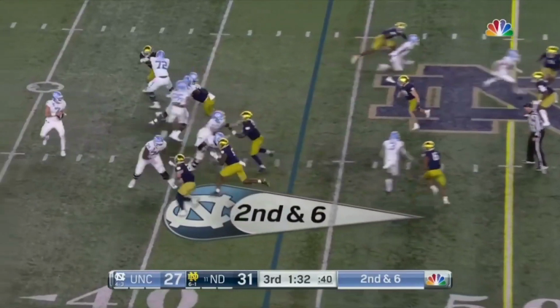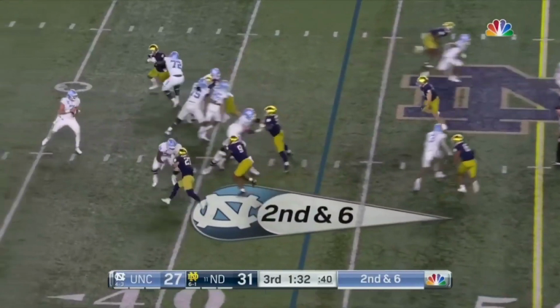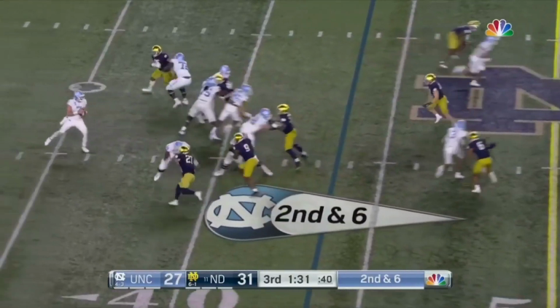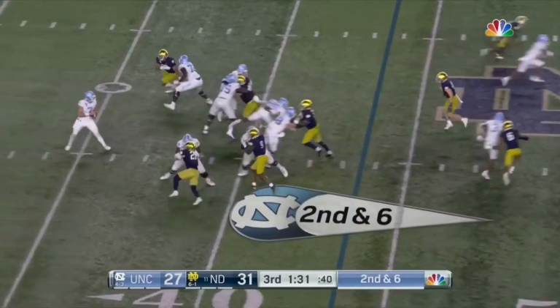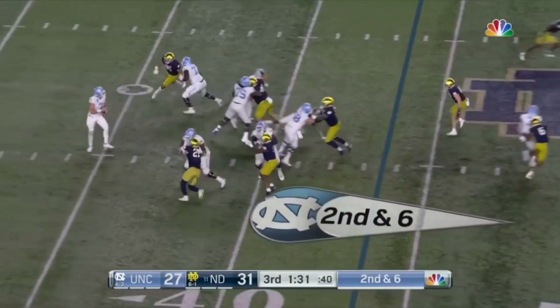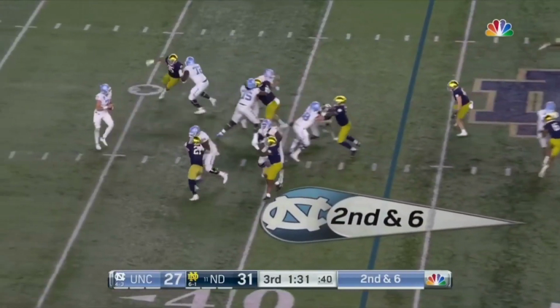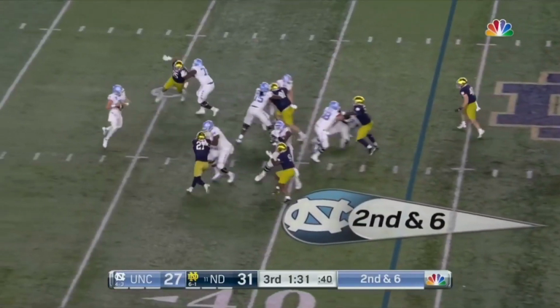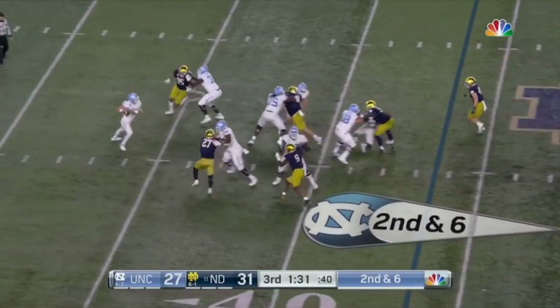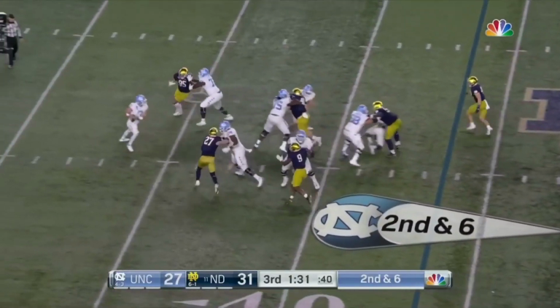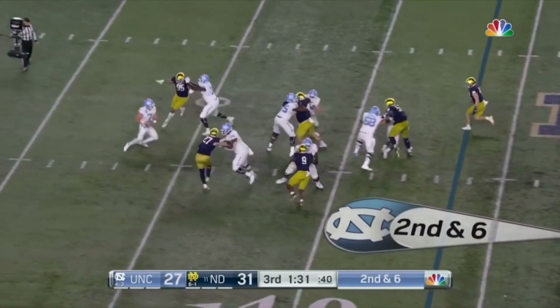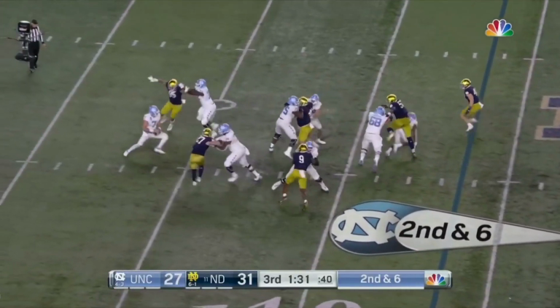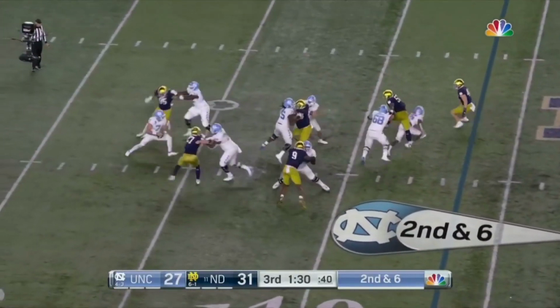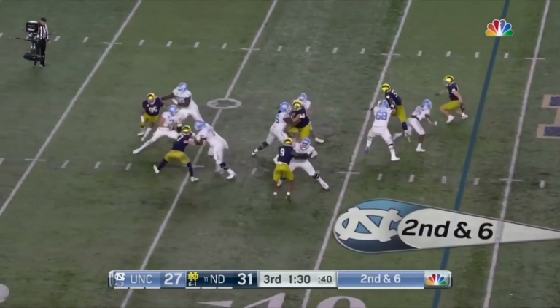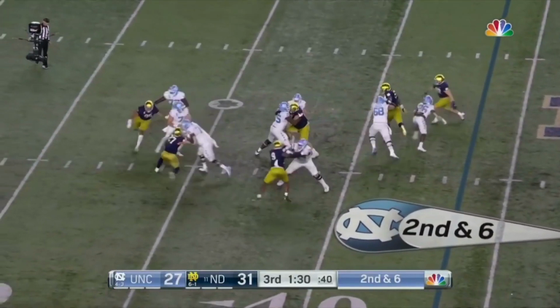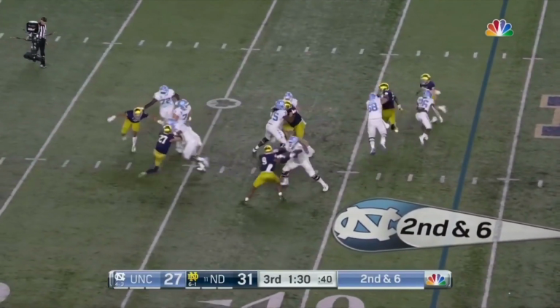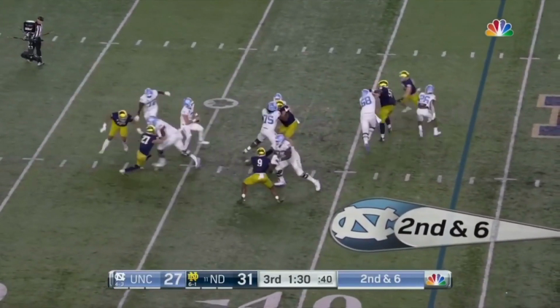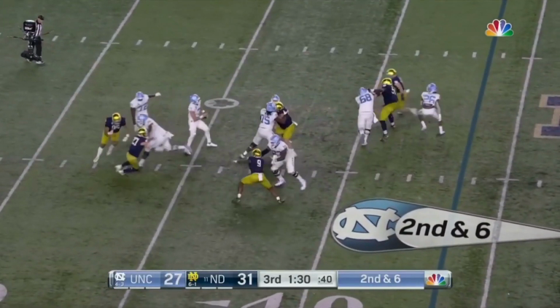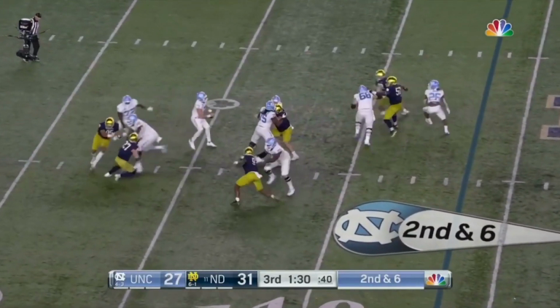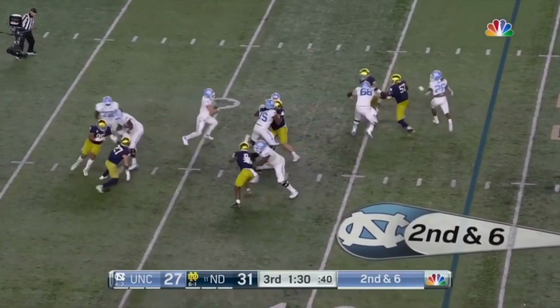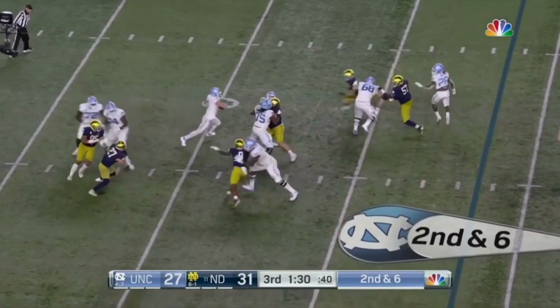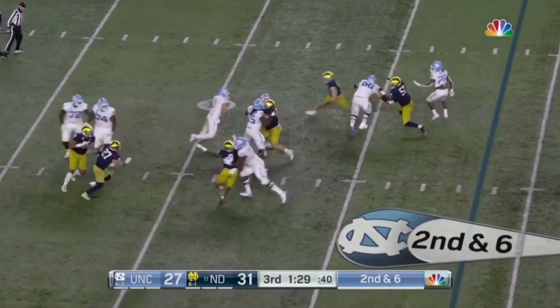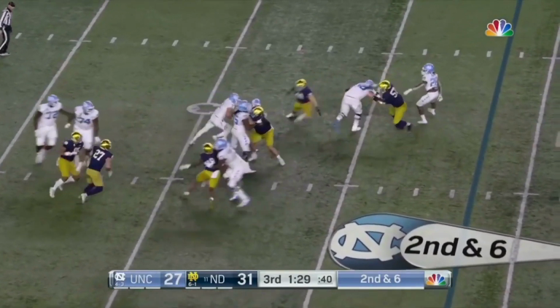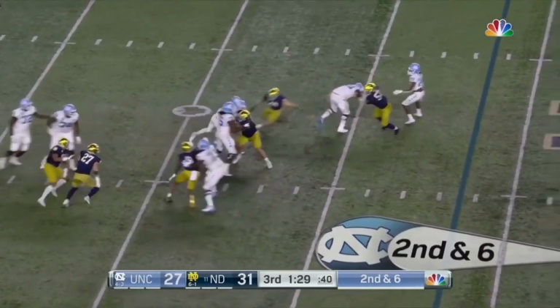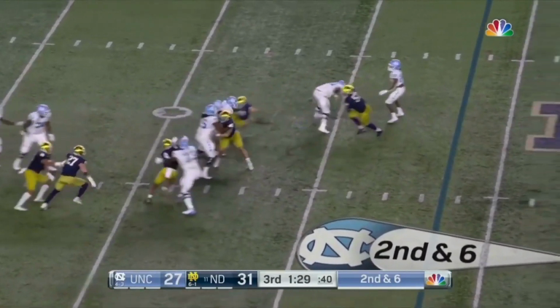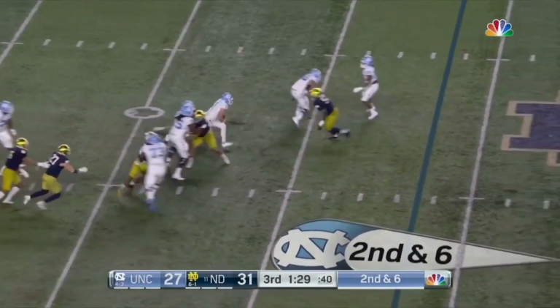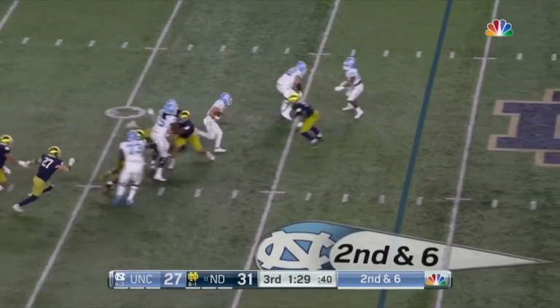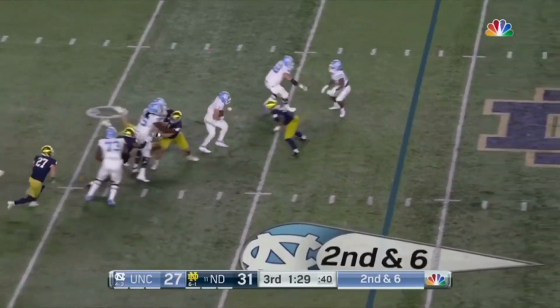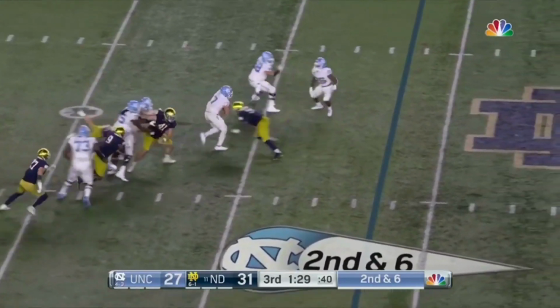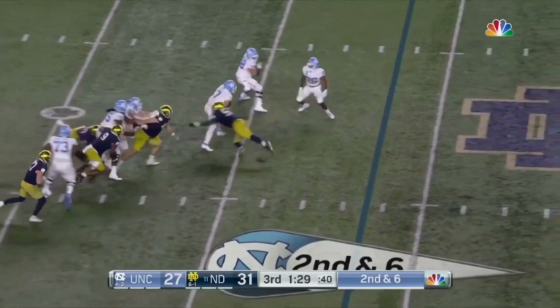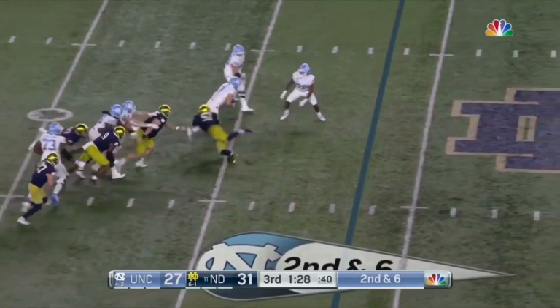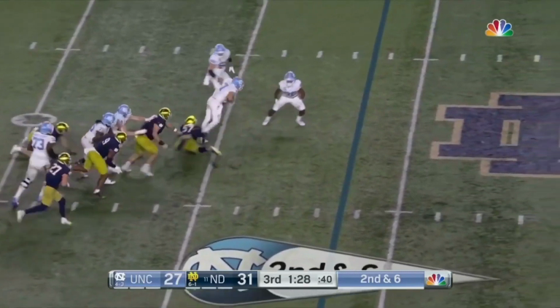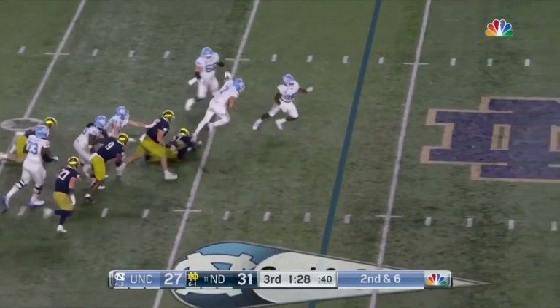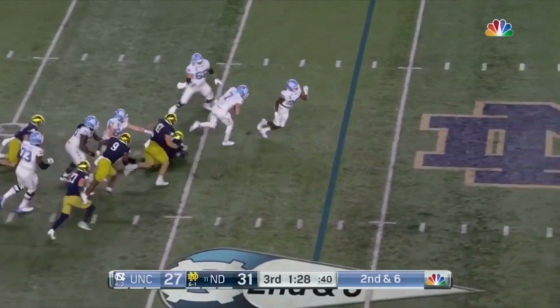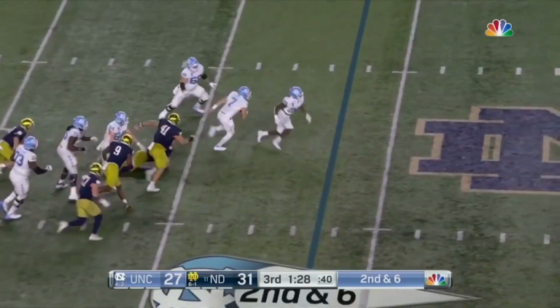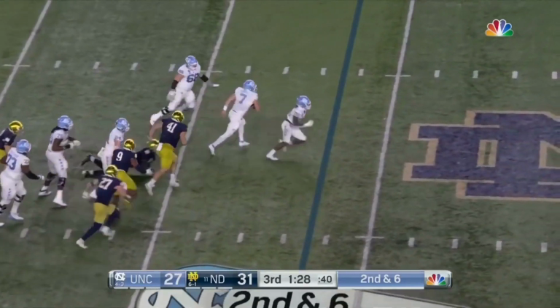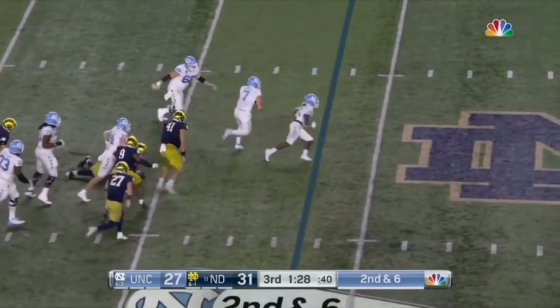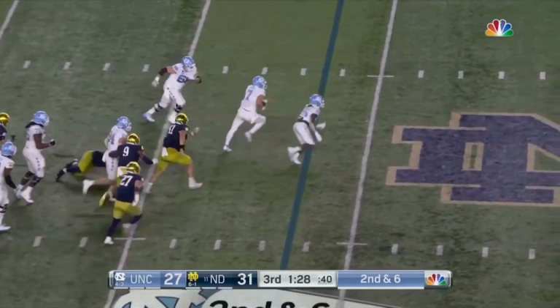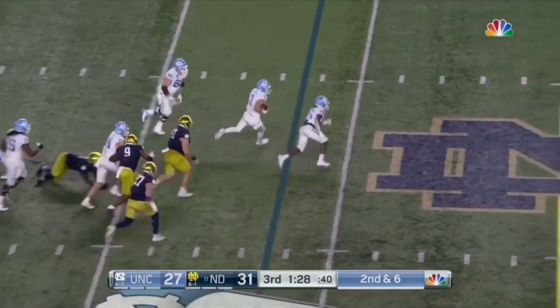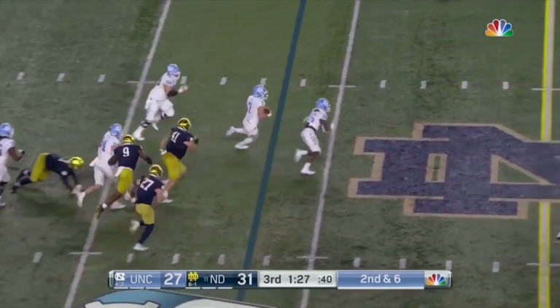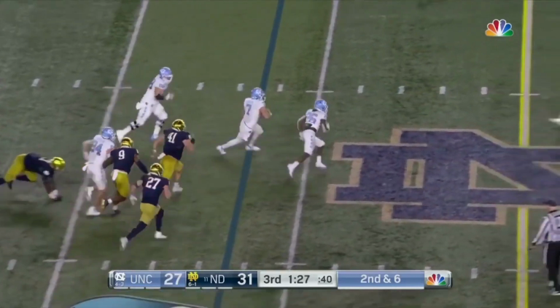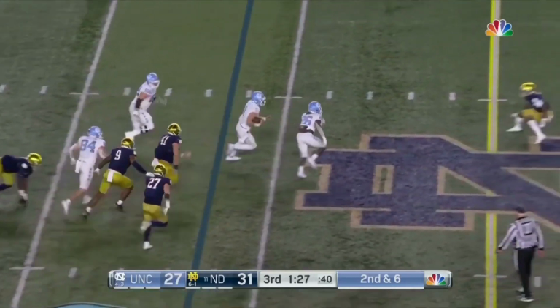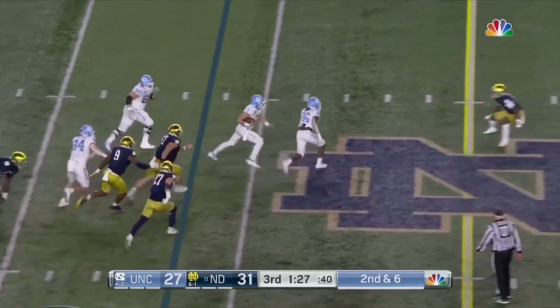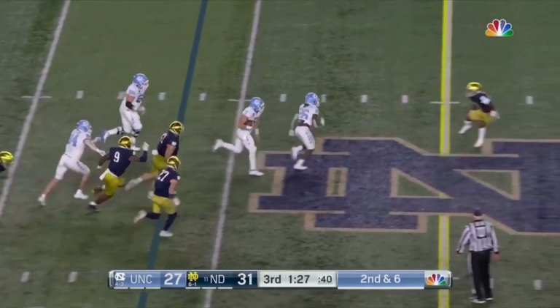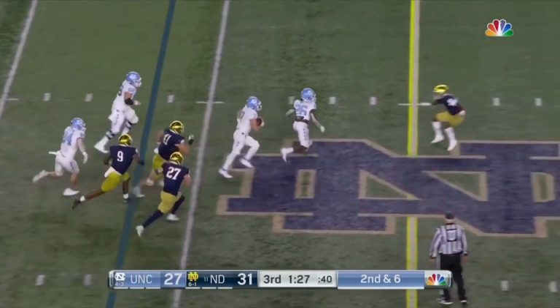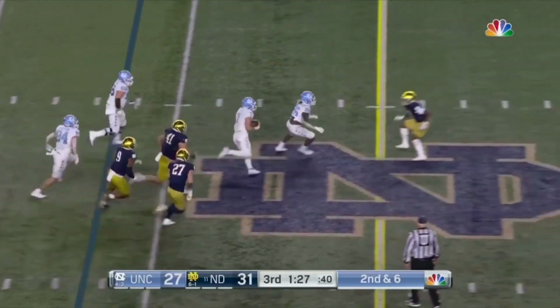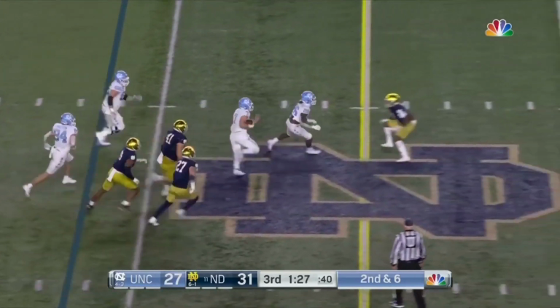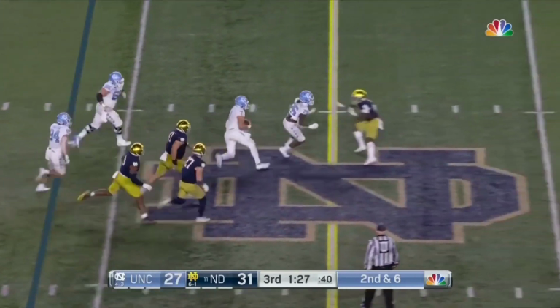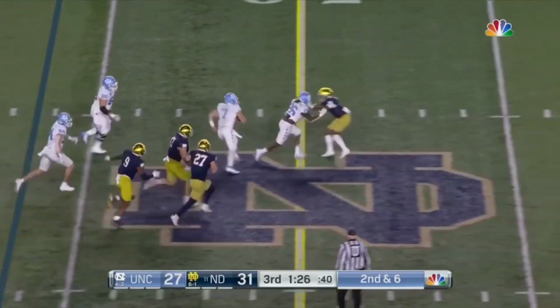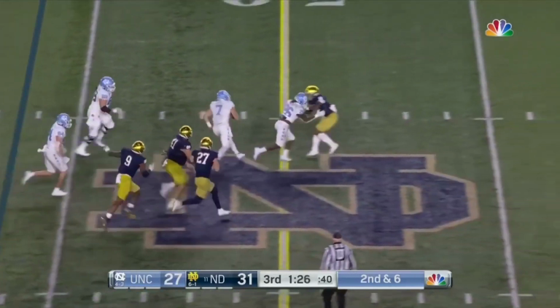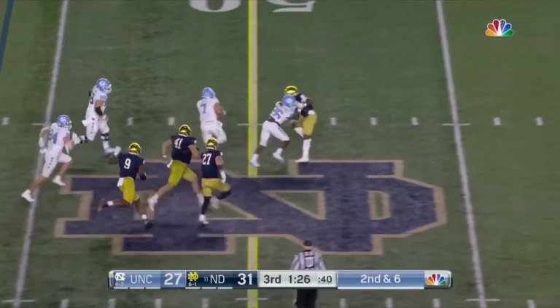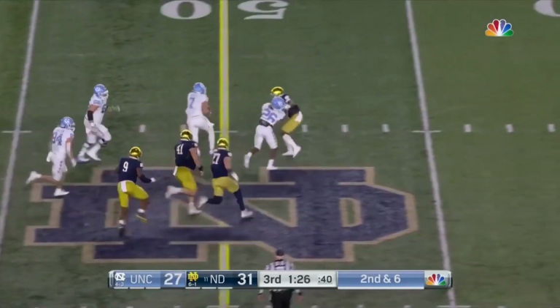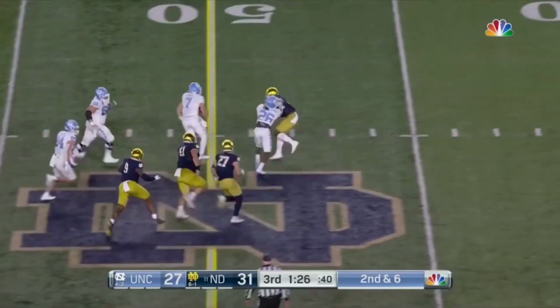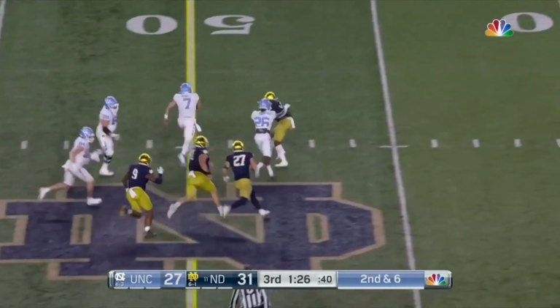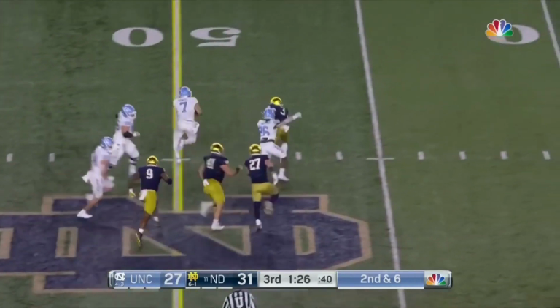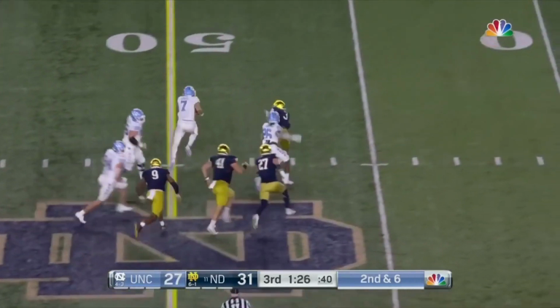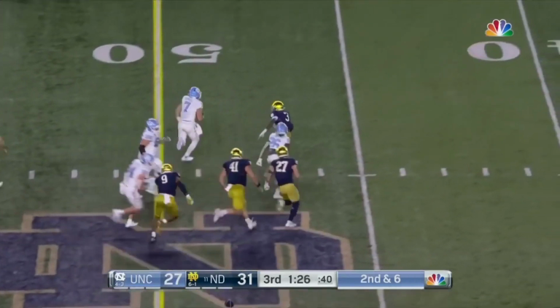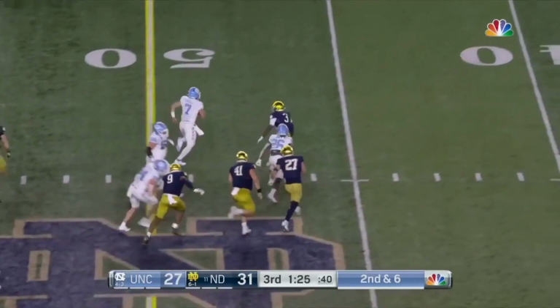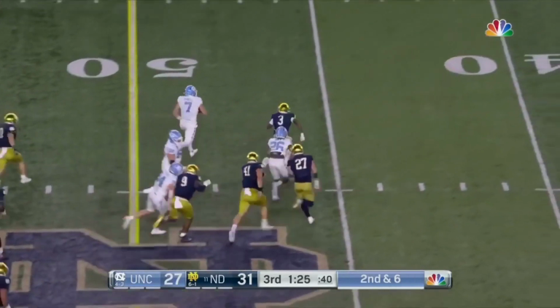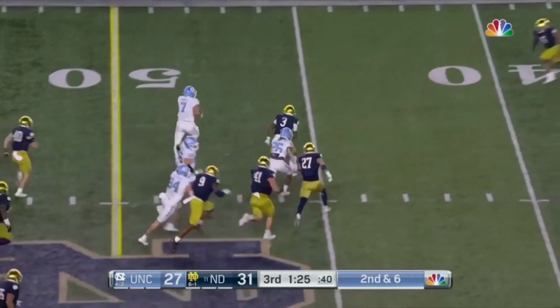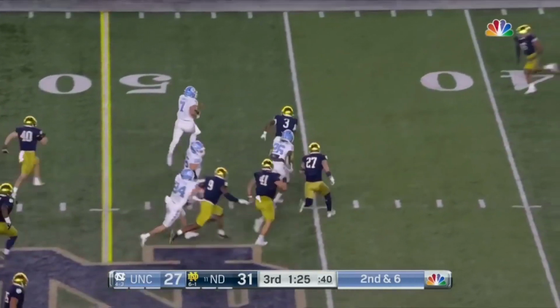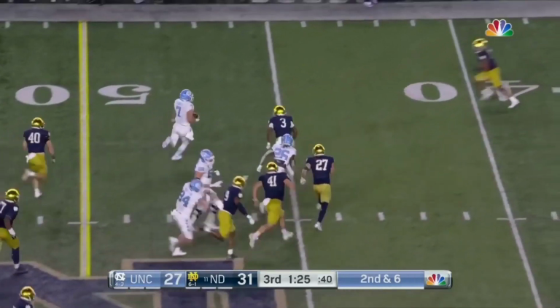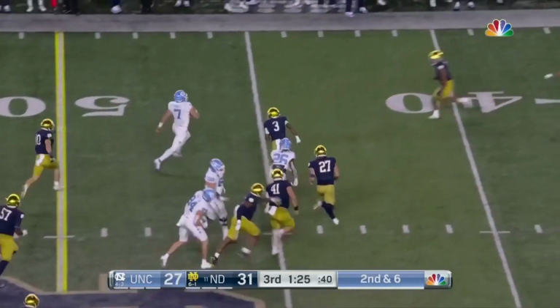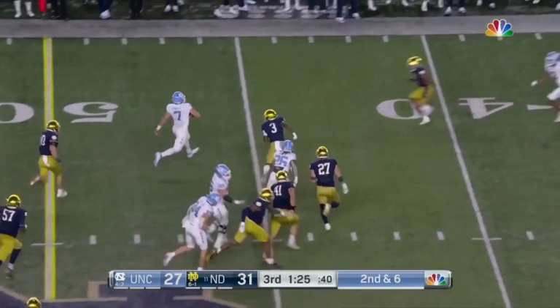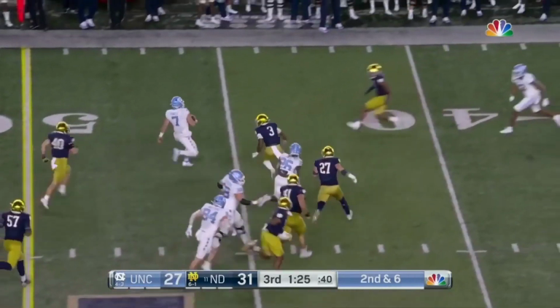Second and six, Irish bringing pressure again. Howell steps up, takes off, made two men miss — got a first down and more.